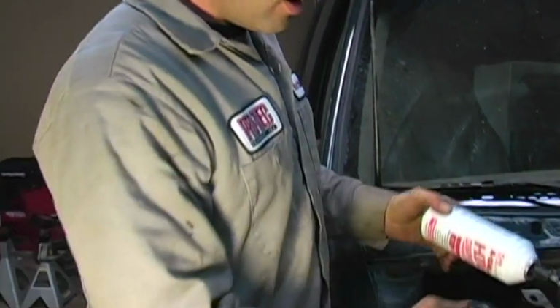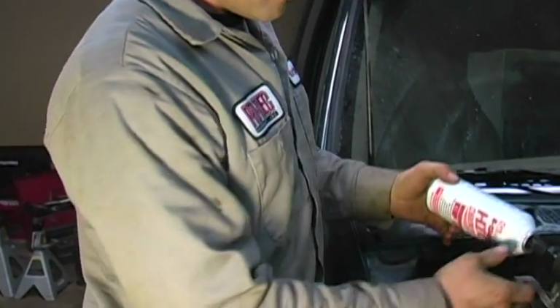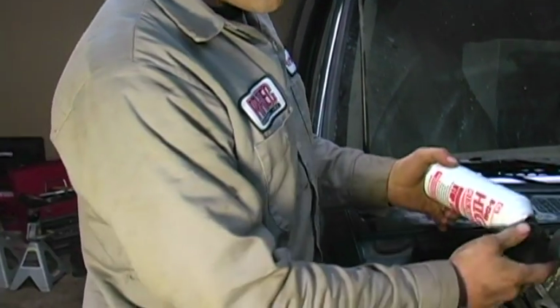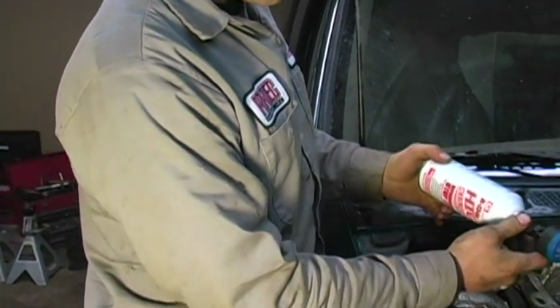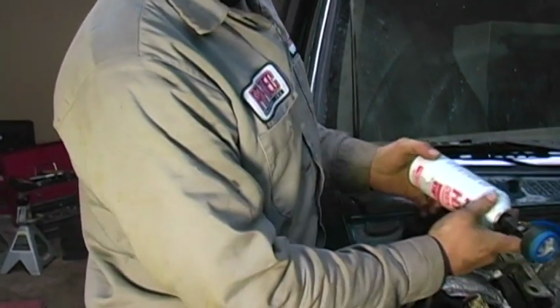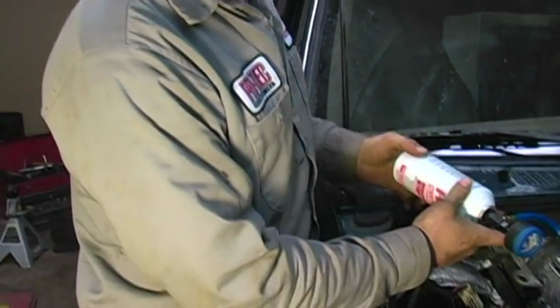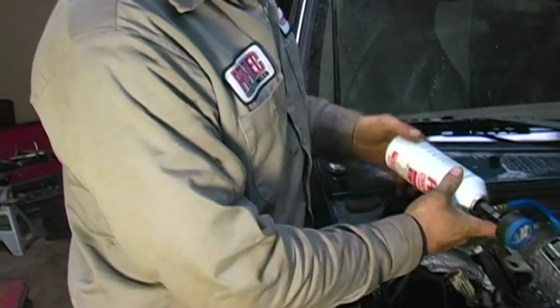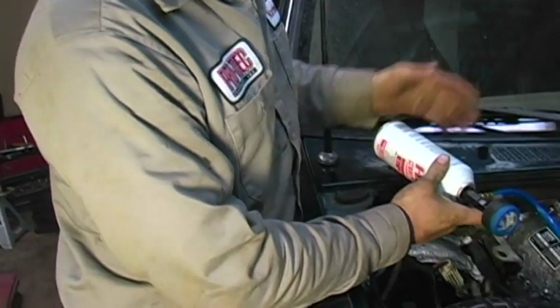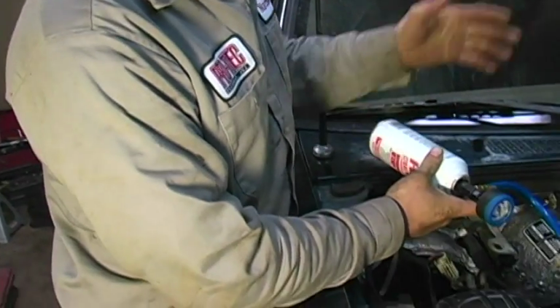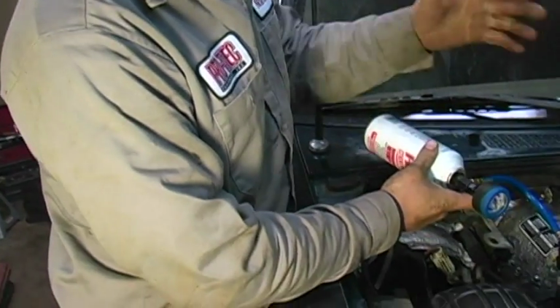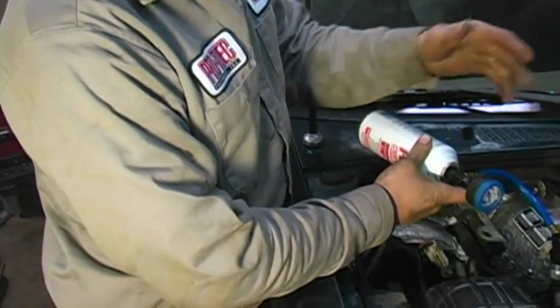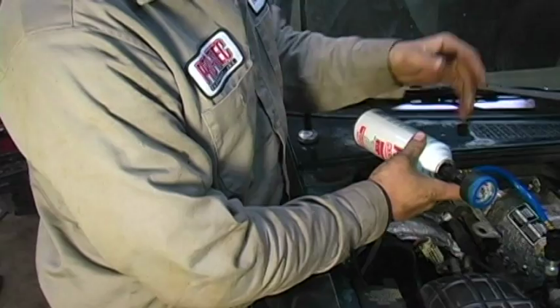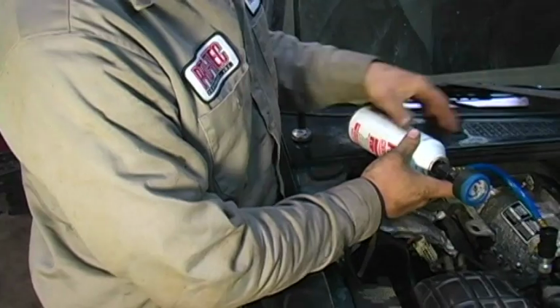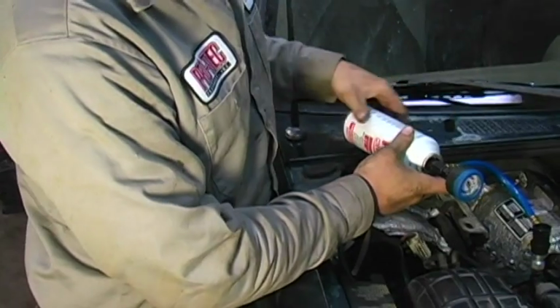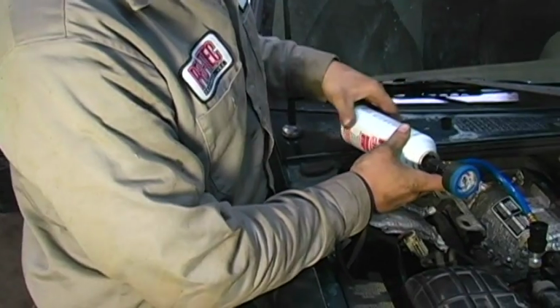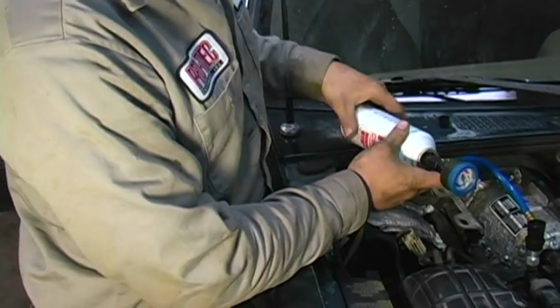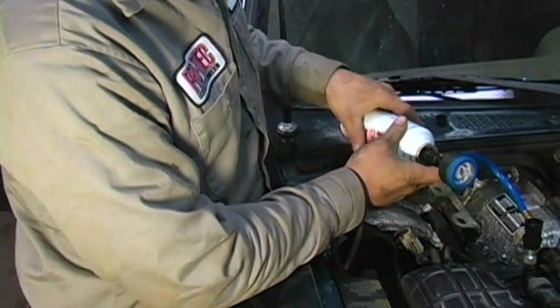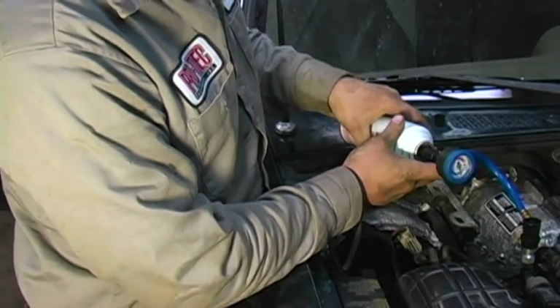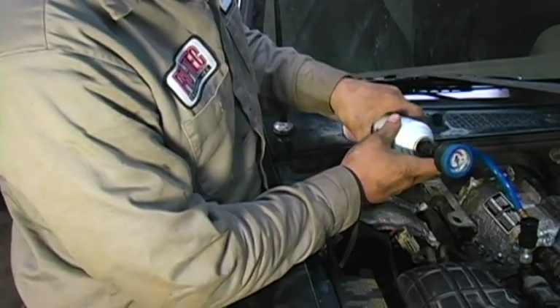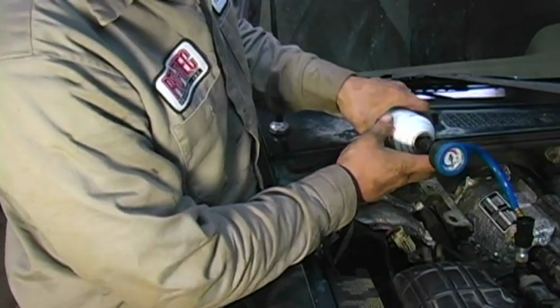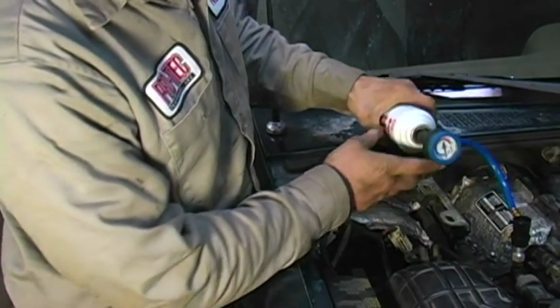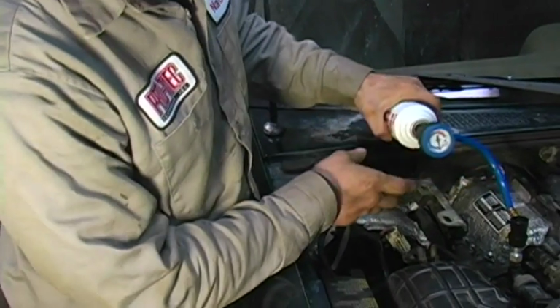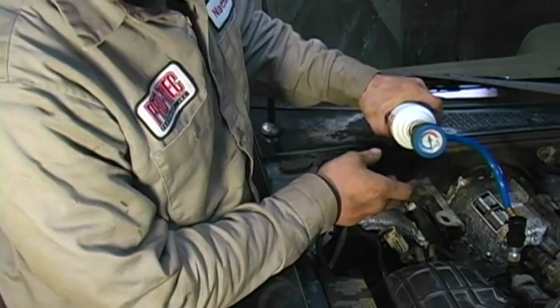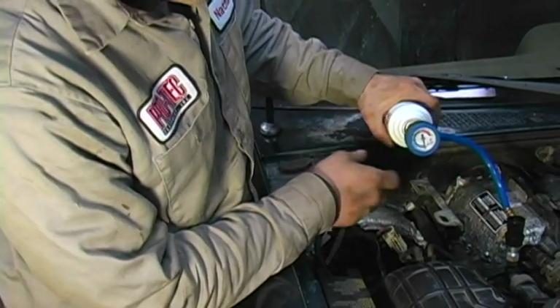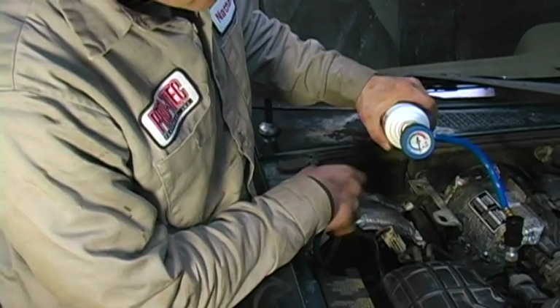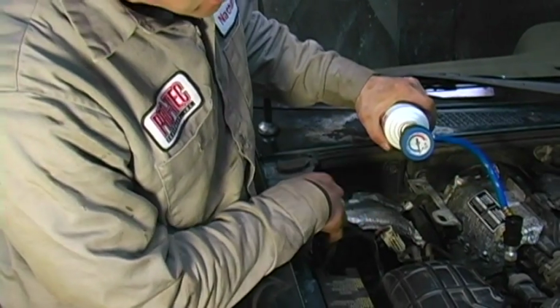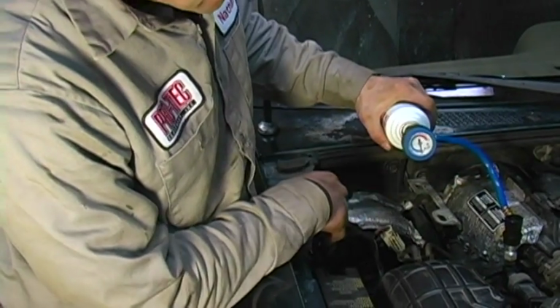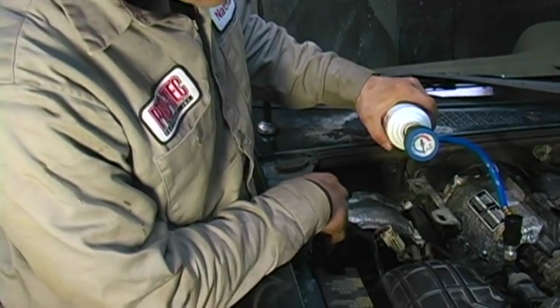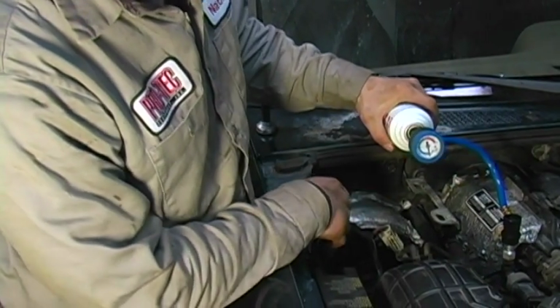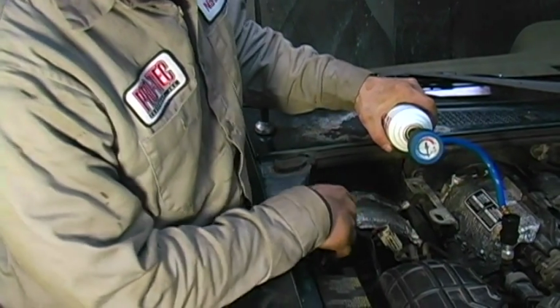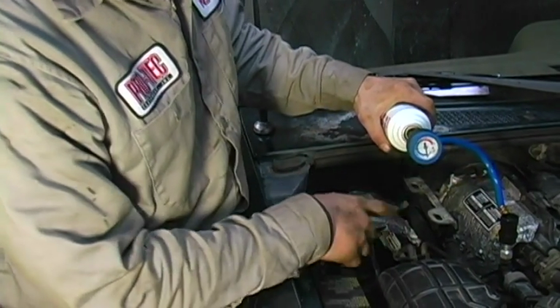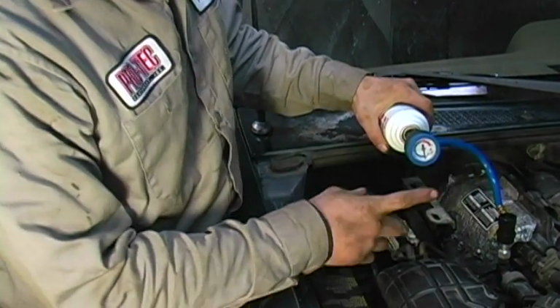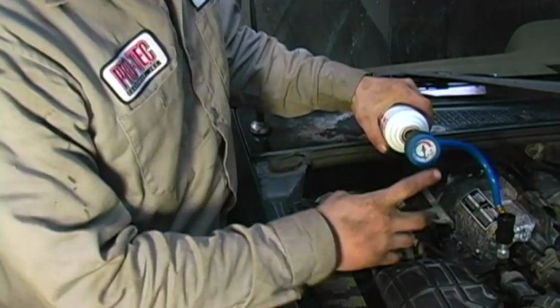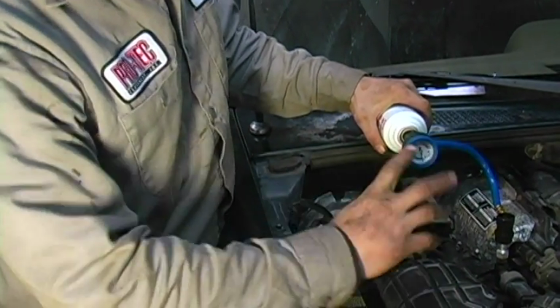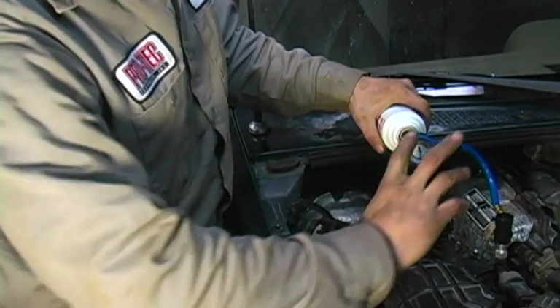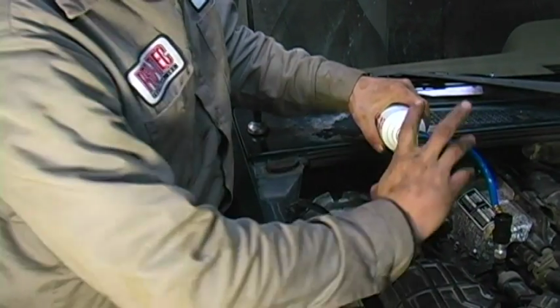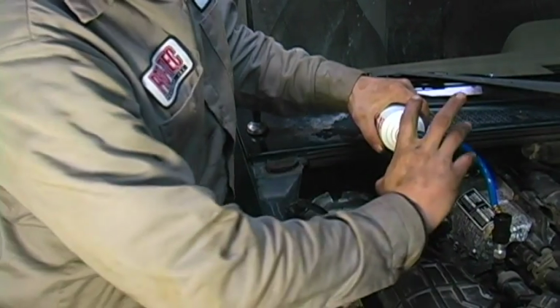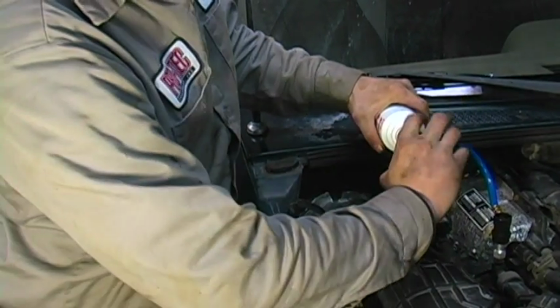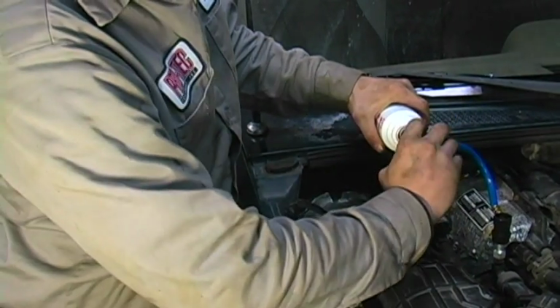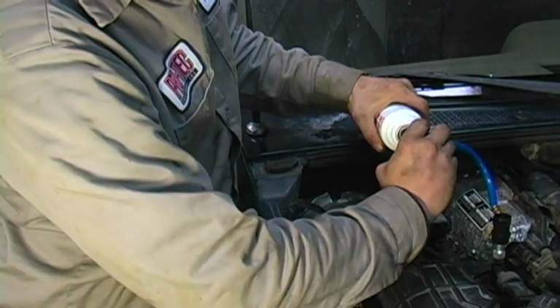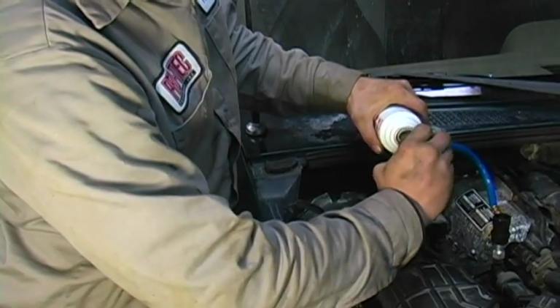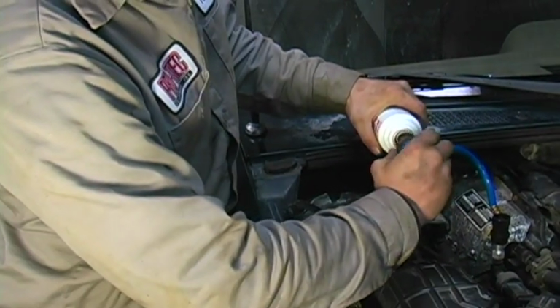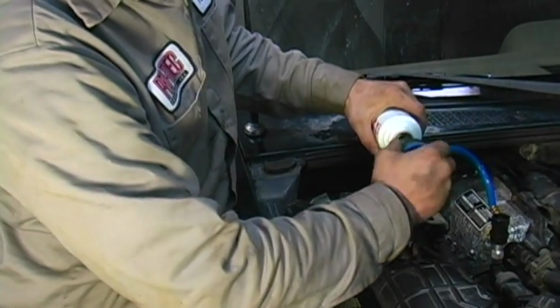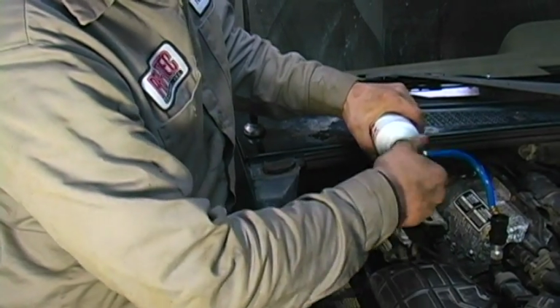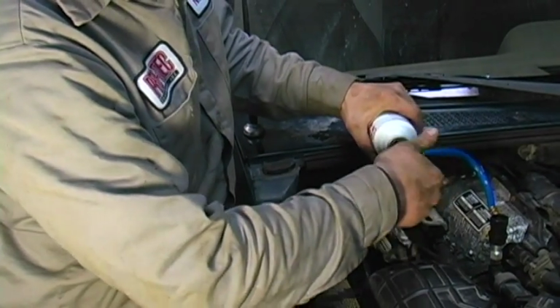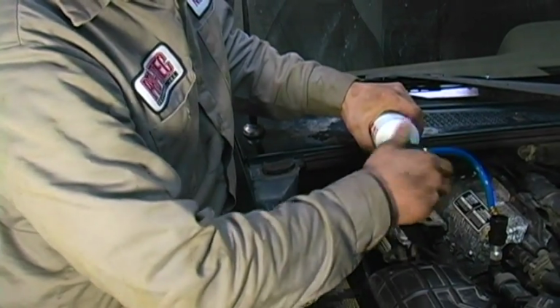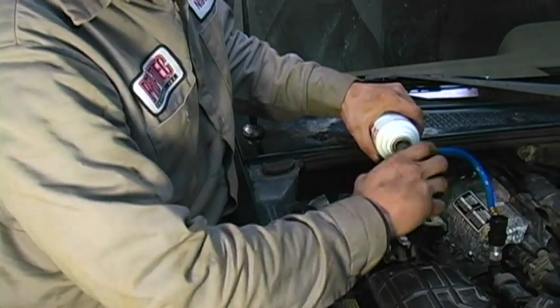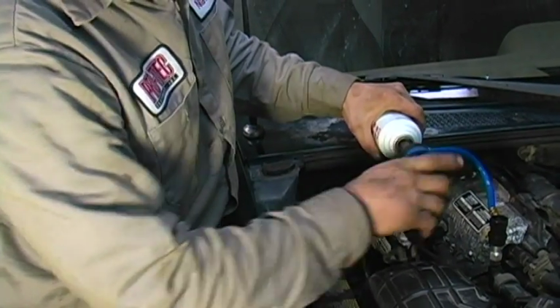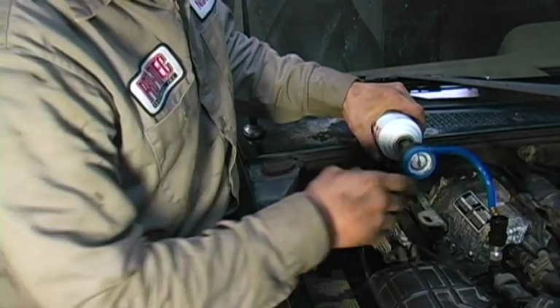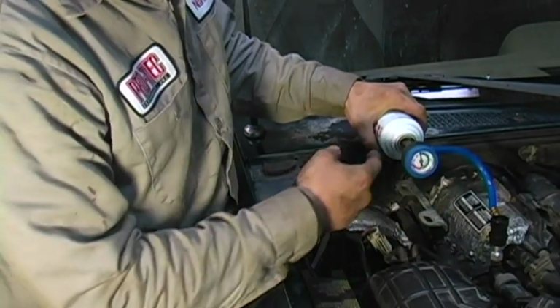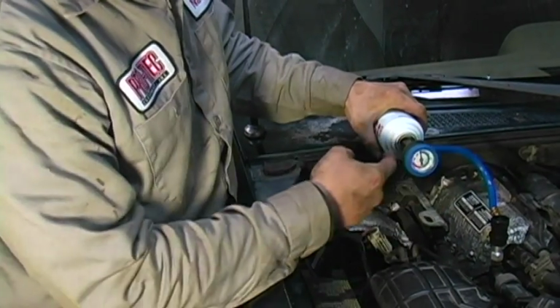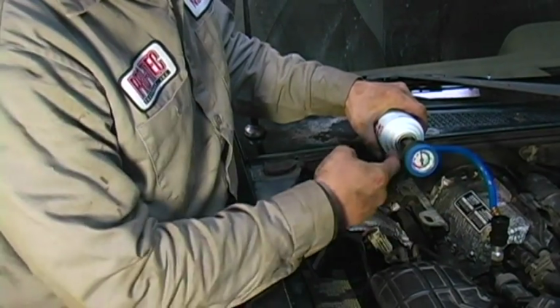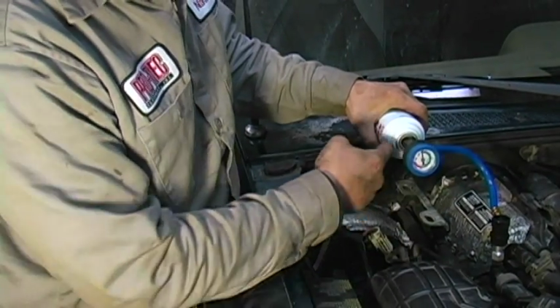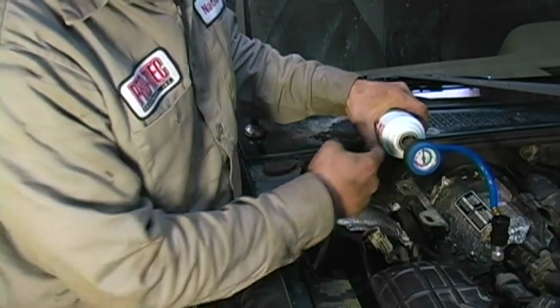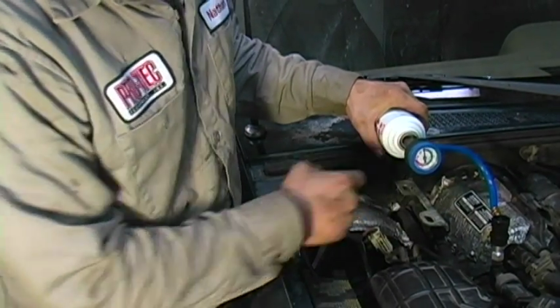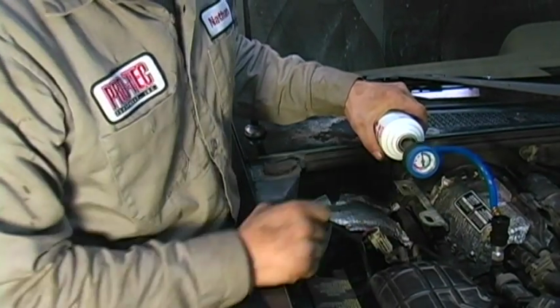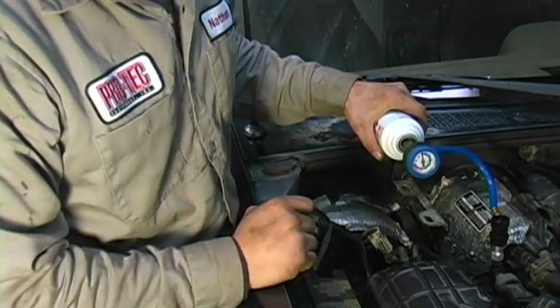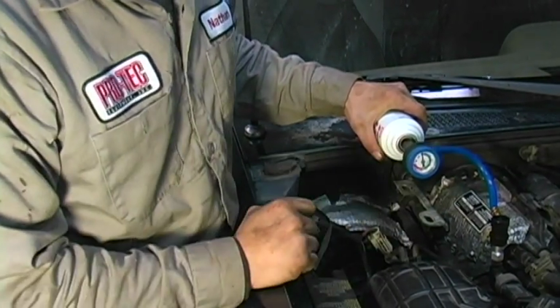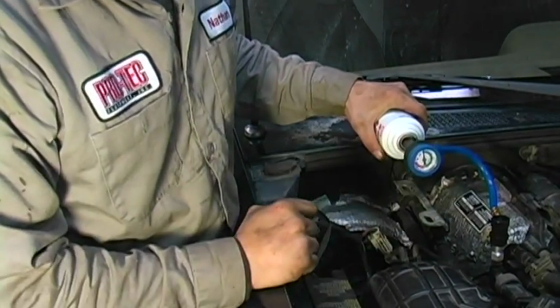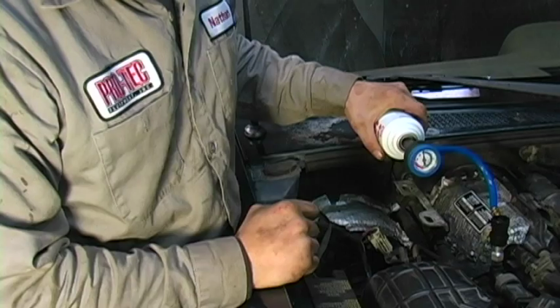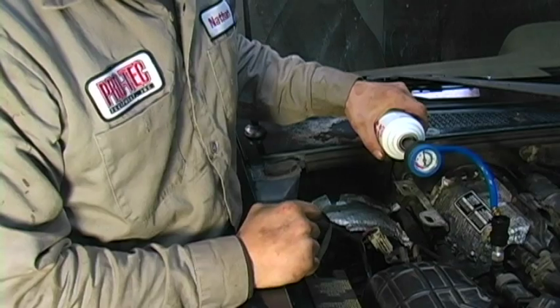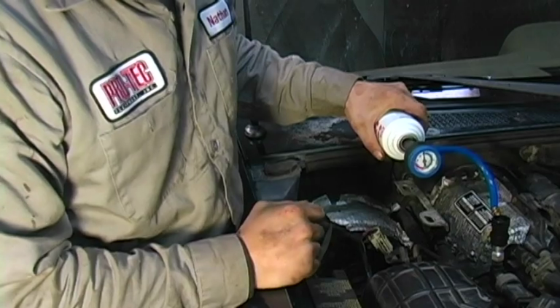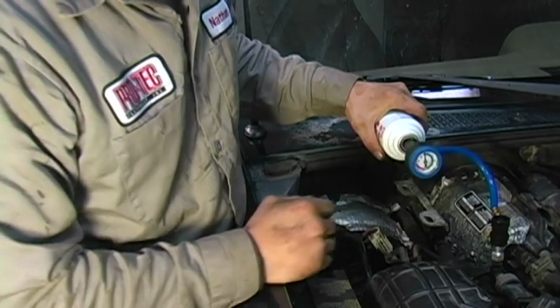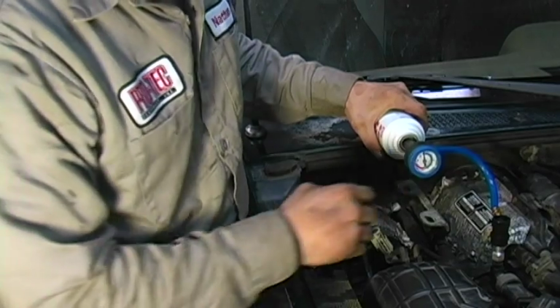Once you have the engine running and your blower motor set on high, you're going to screw your valve down and pierce the seal in the can.